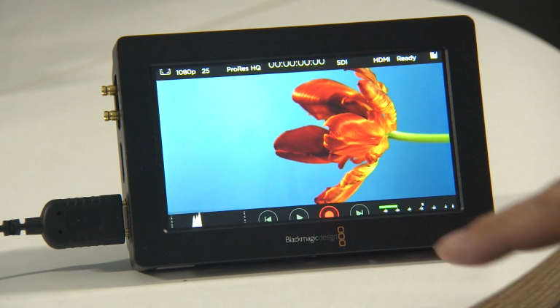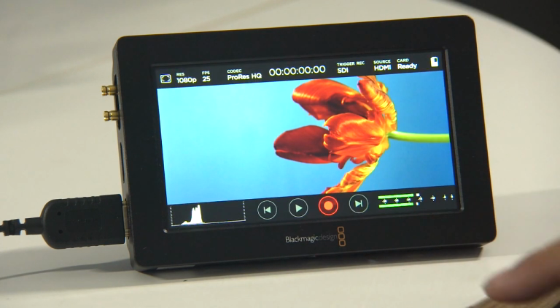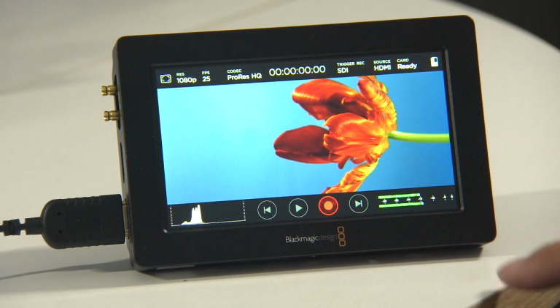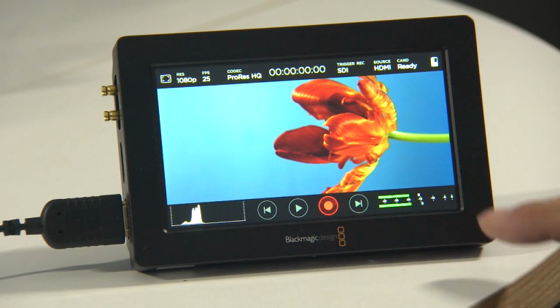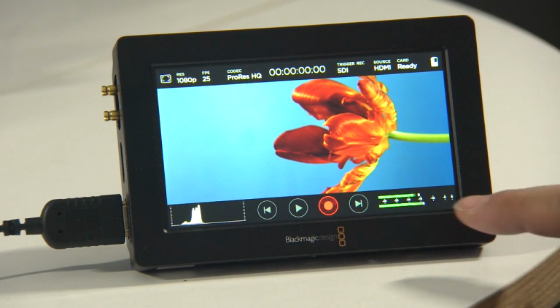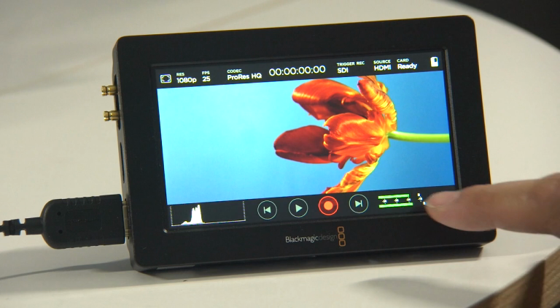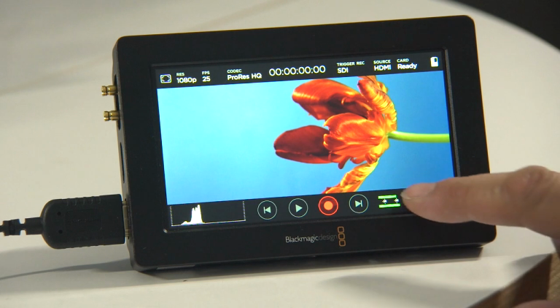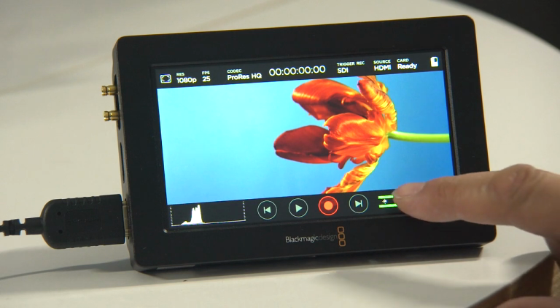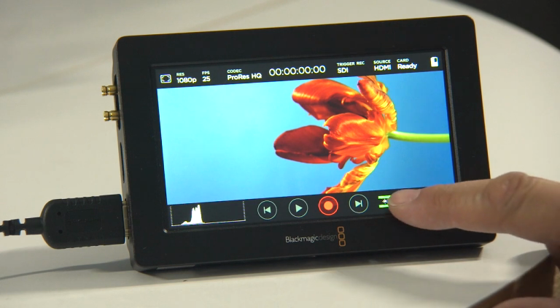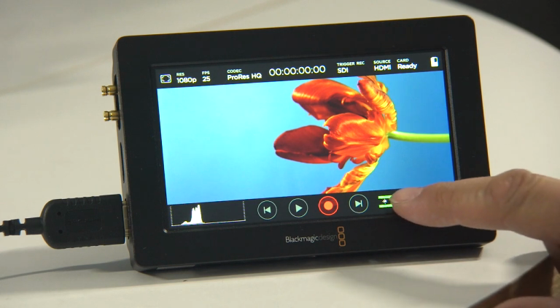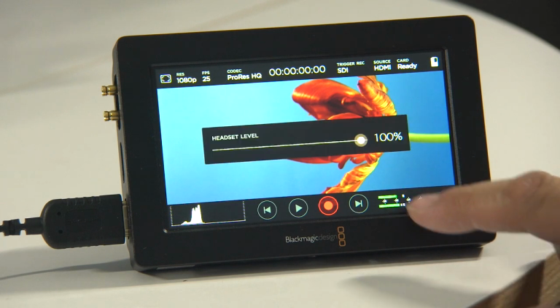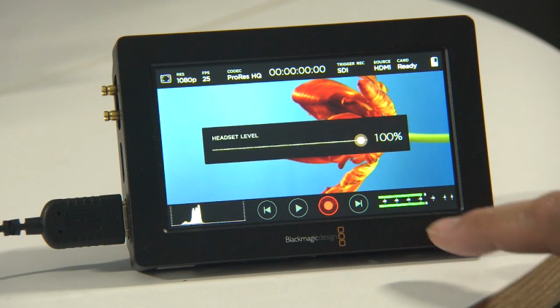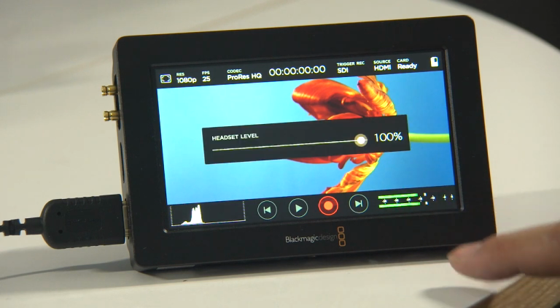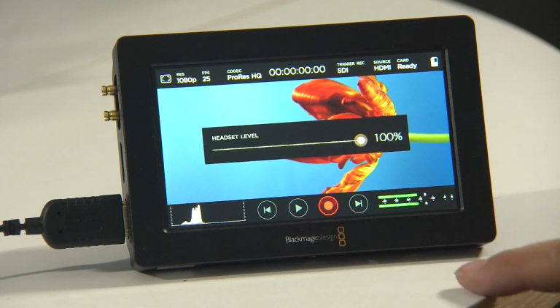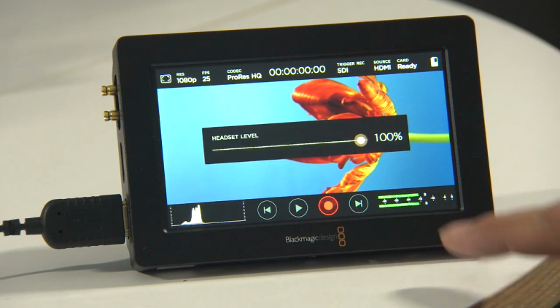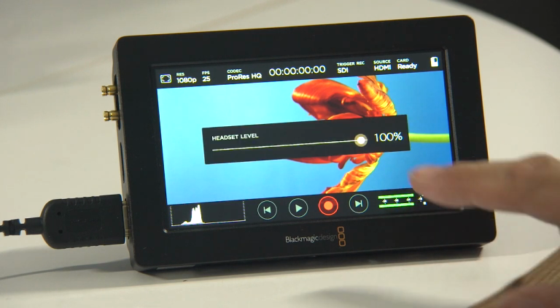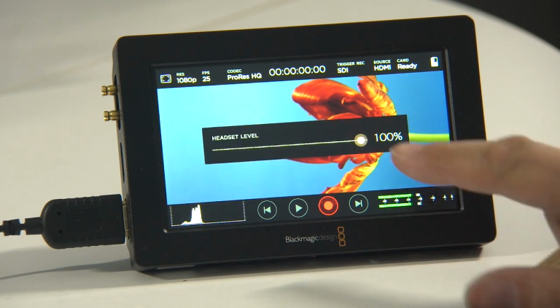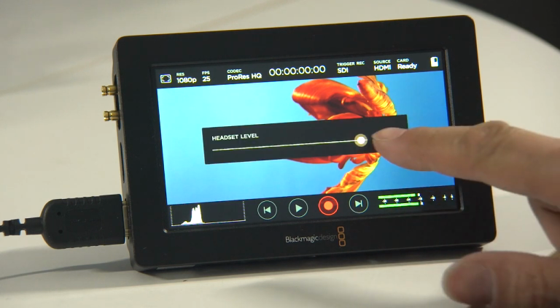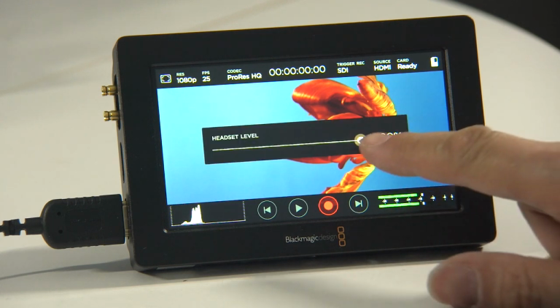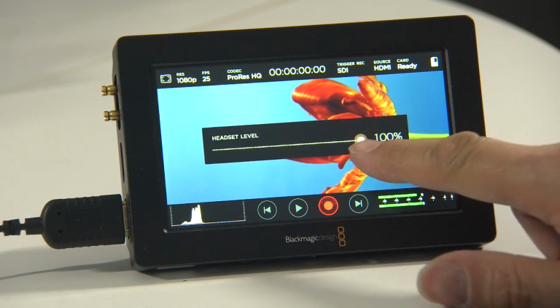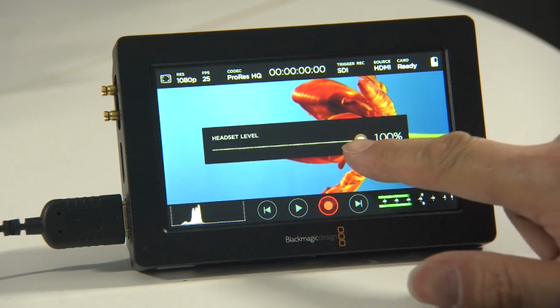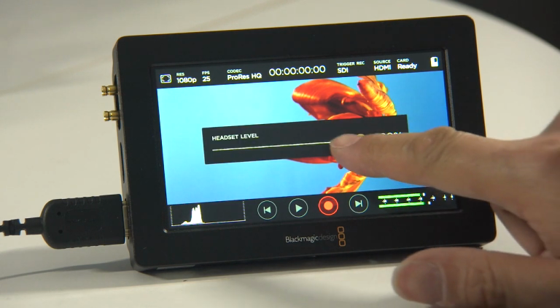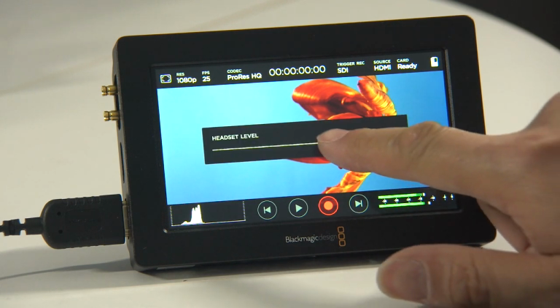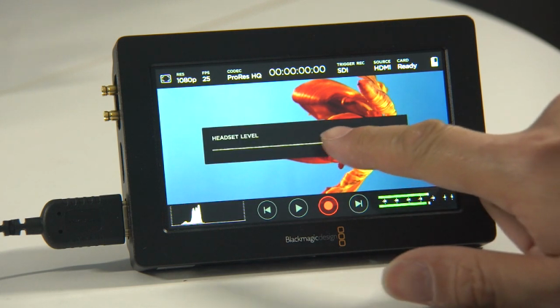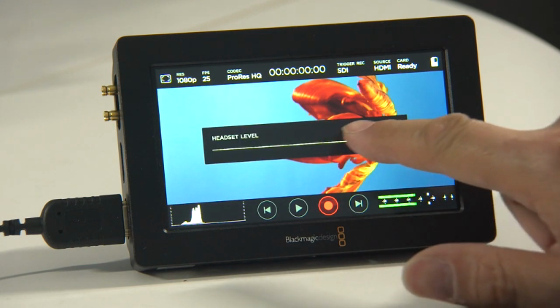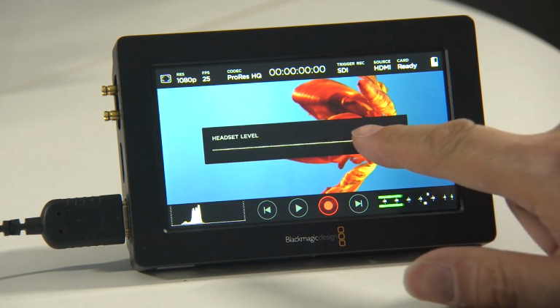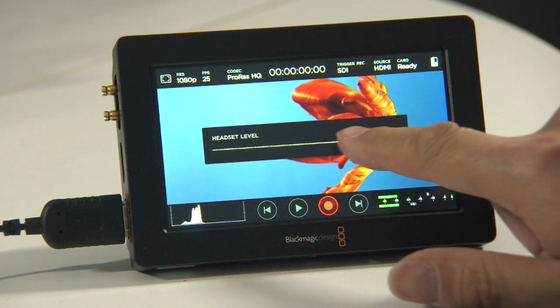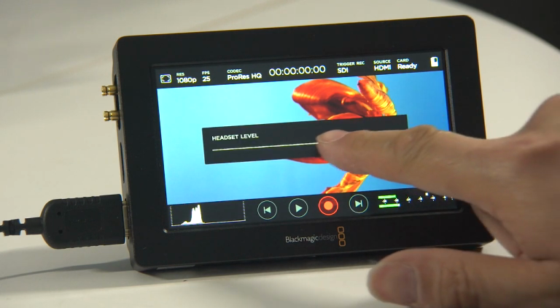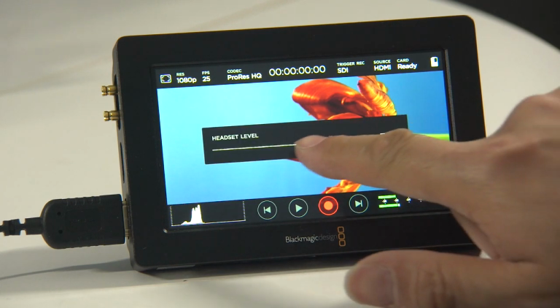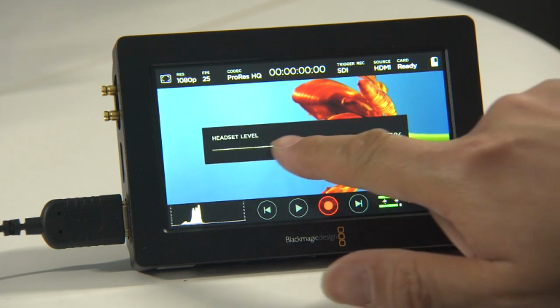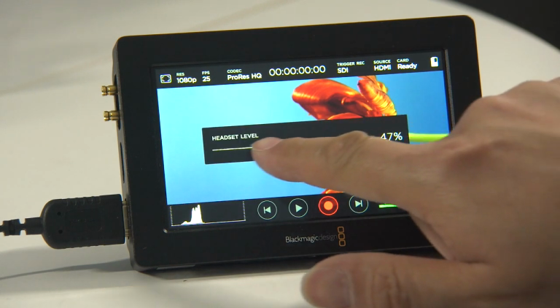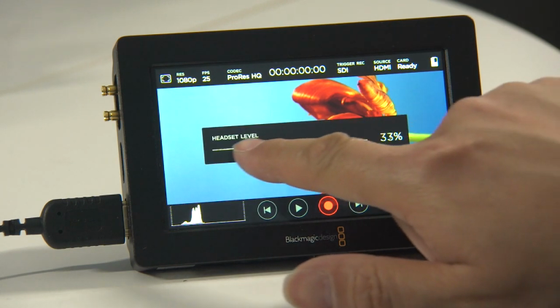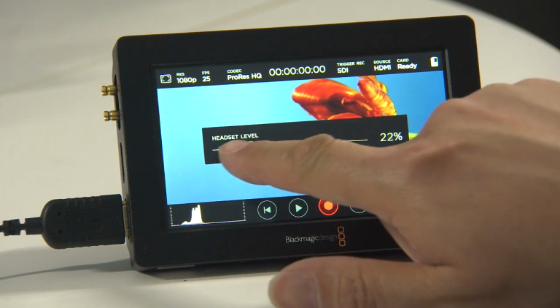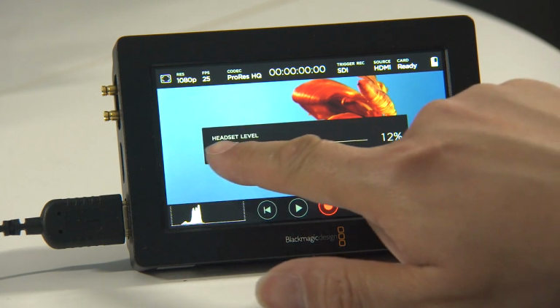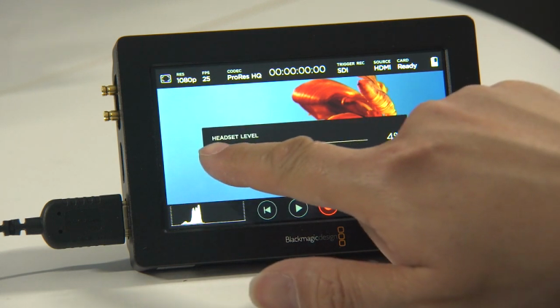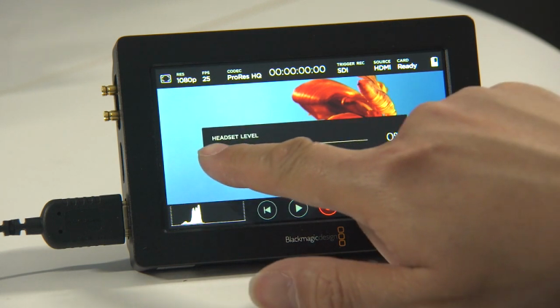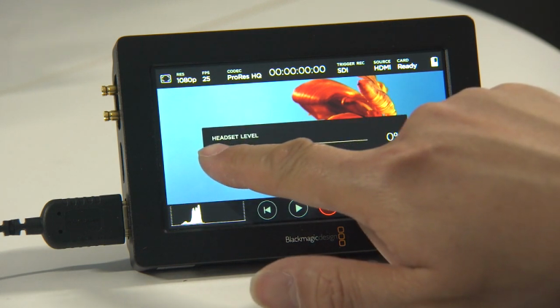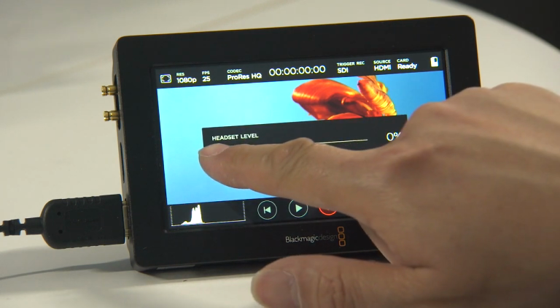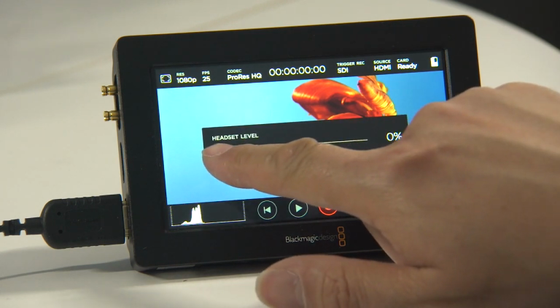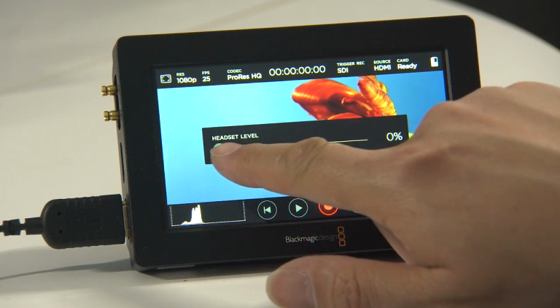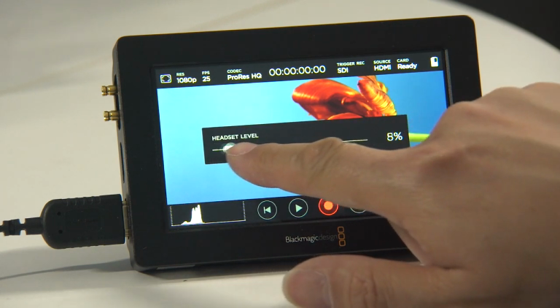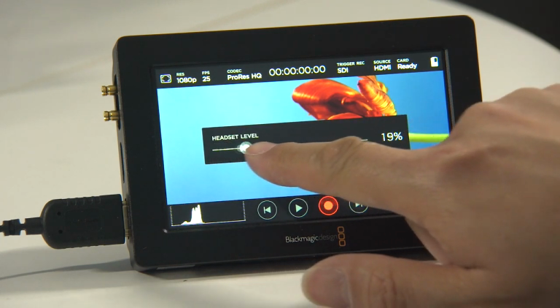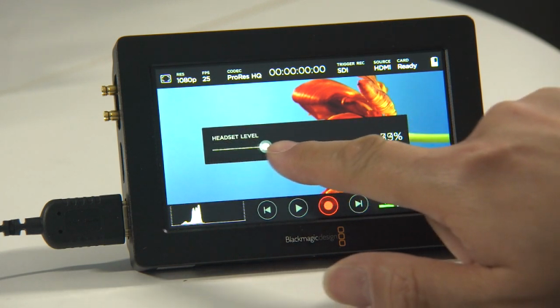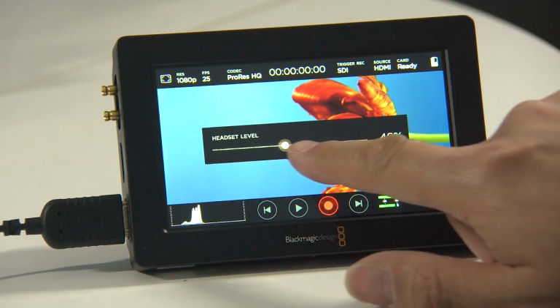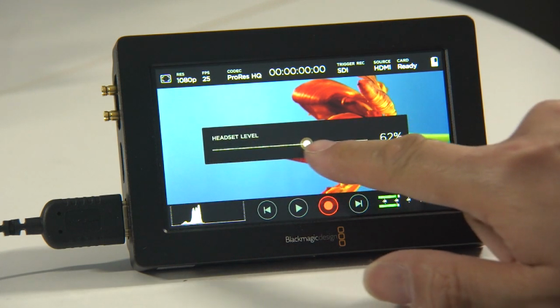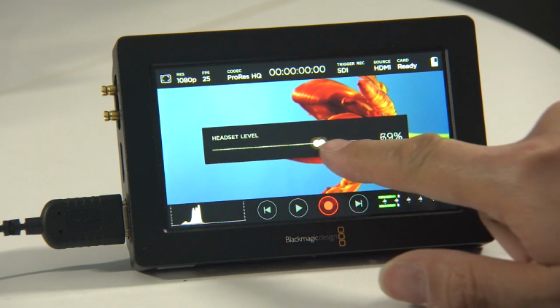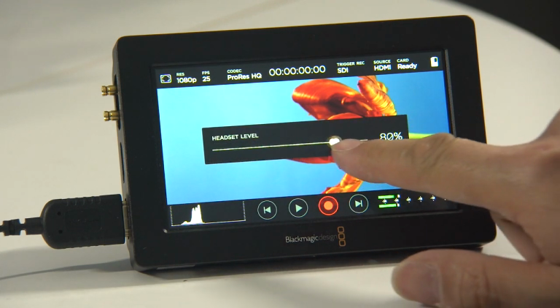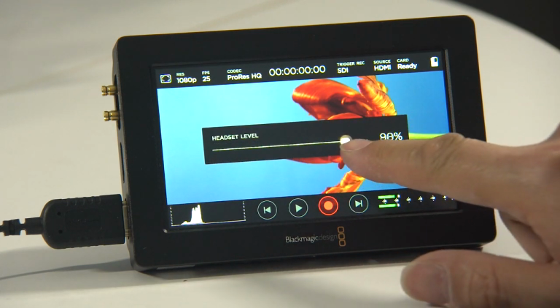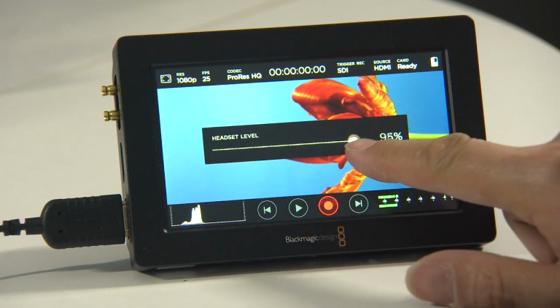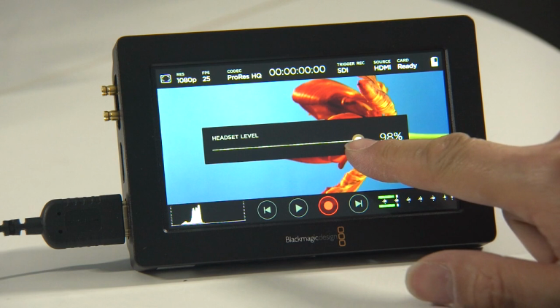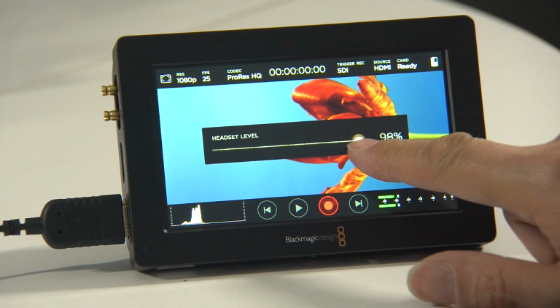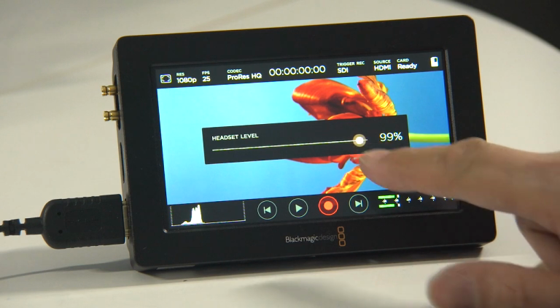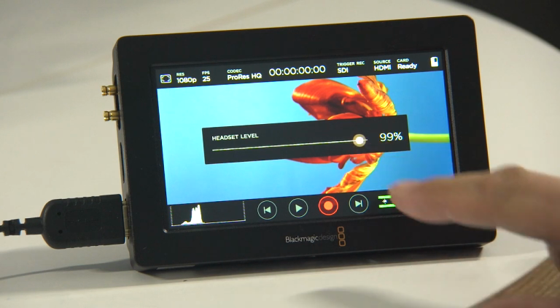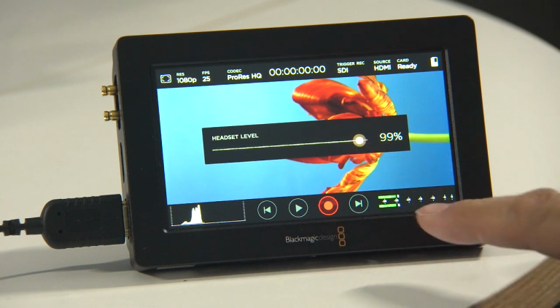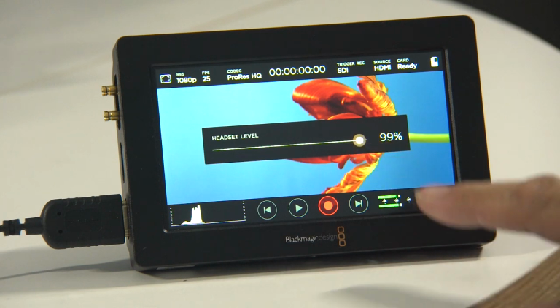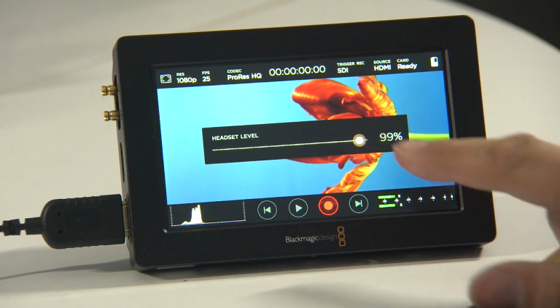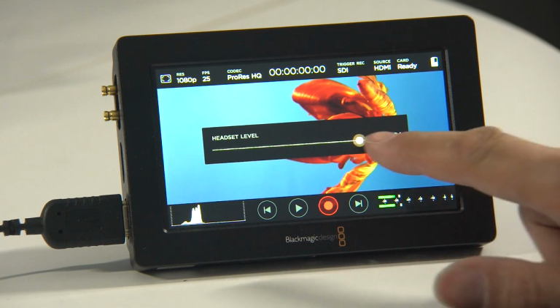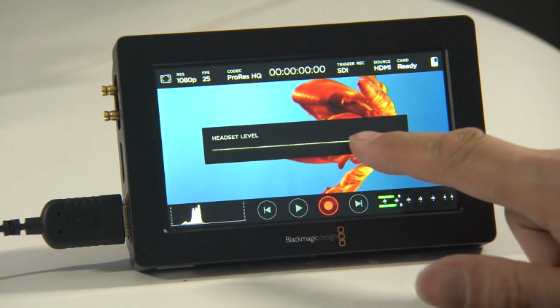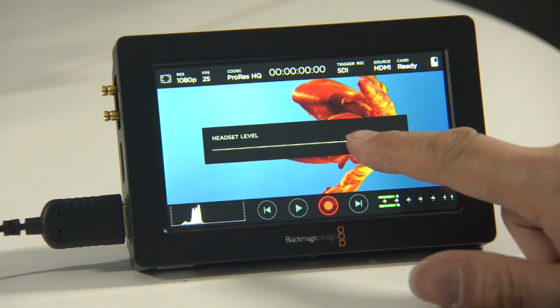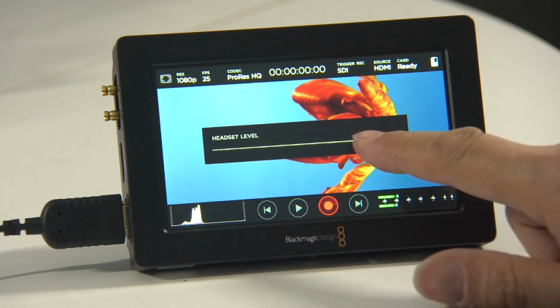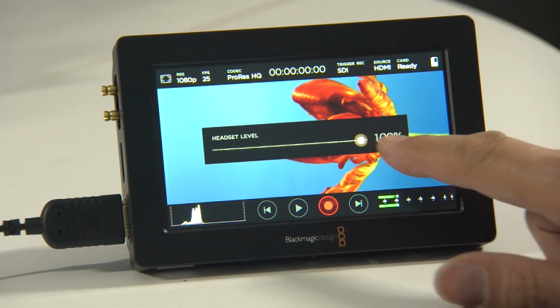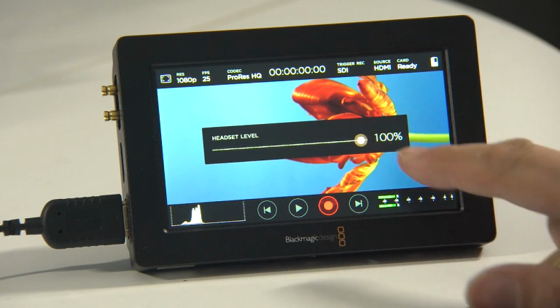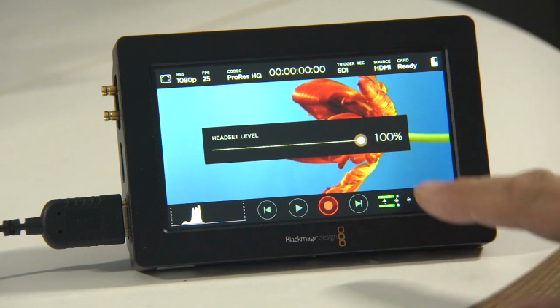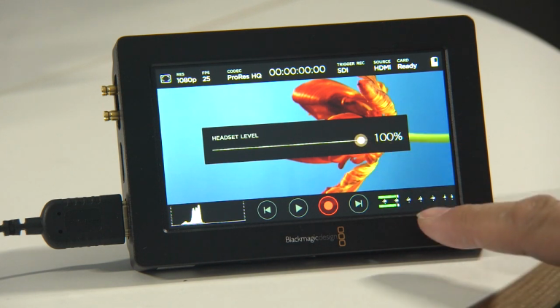There is an audio jack with level control but there's no external mic input. The only audio is either via HDMI or the SDI source.